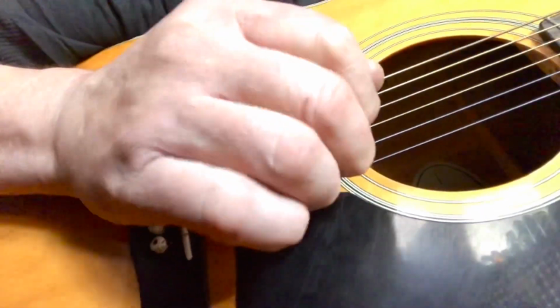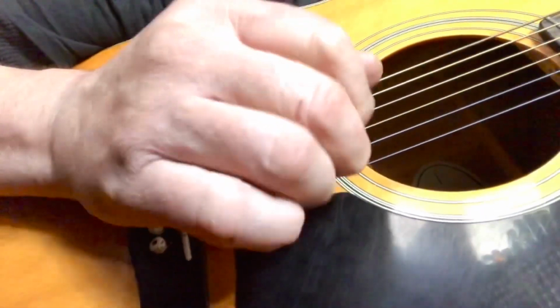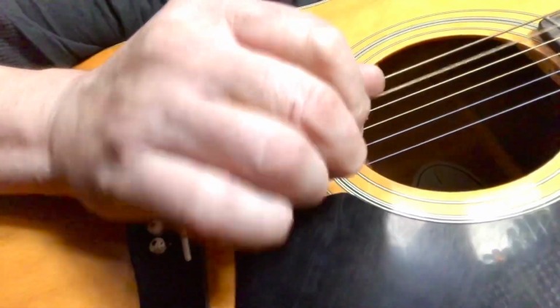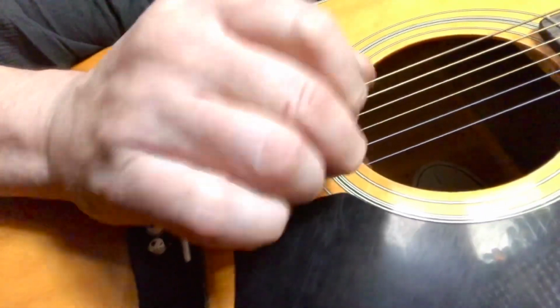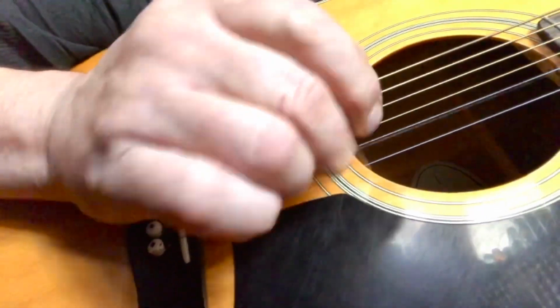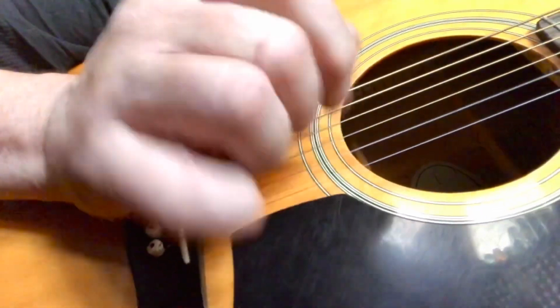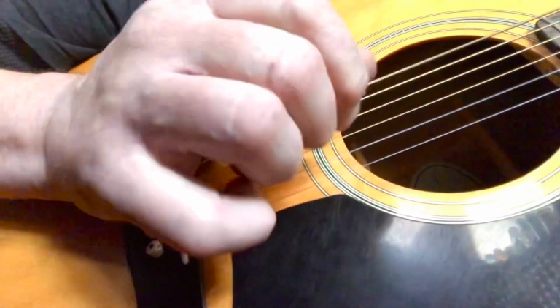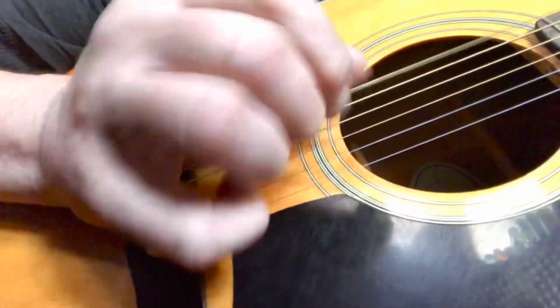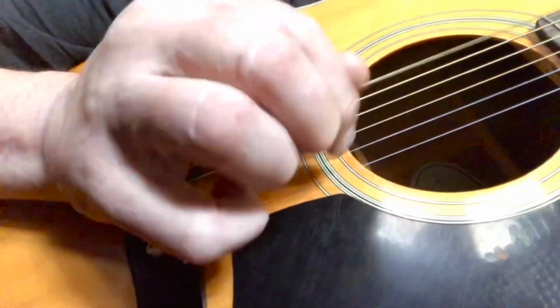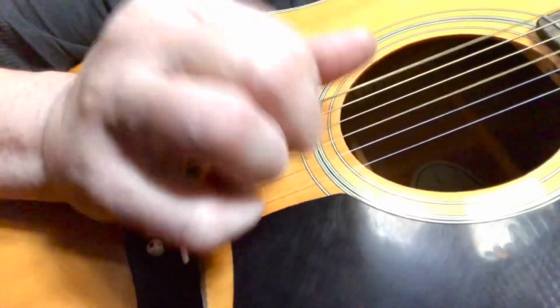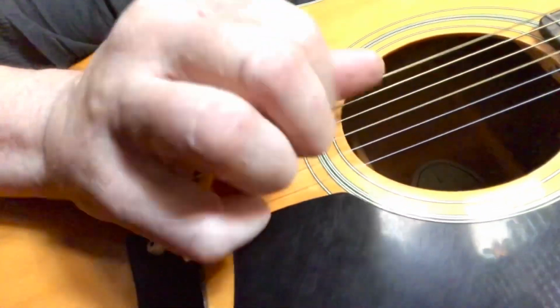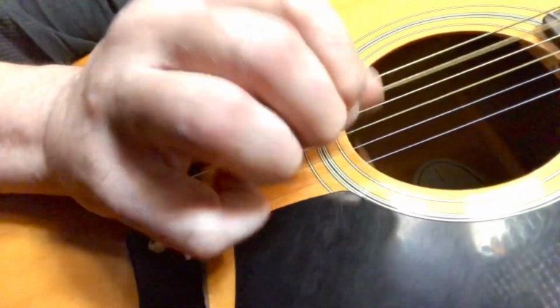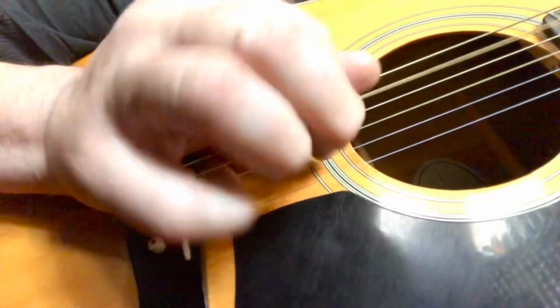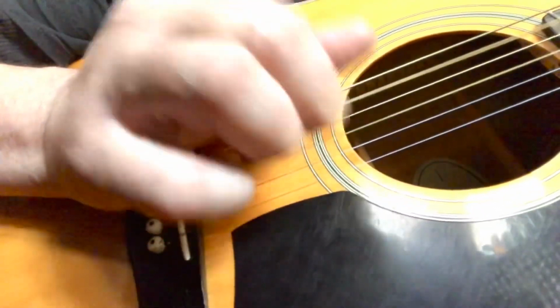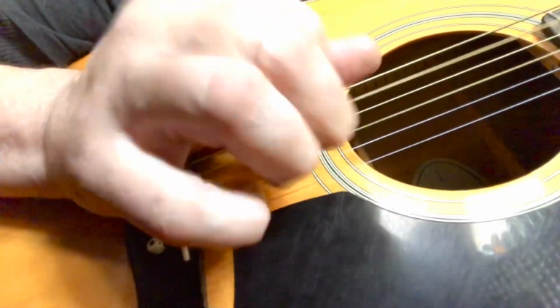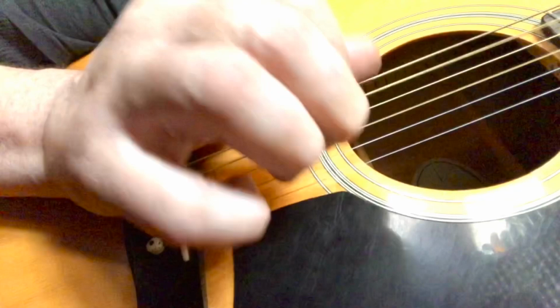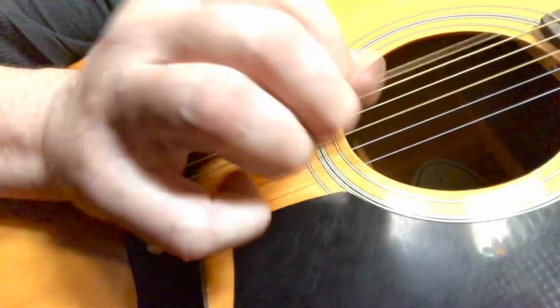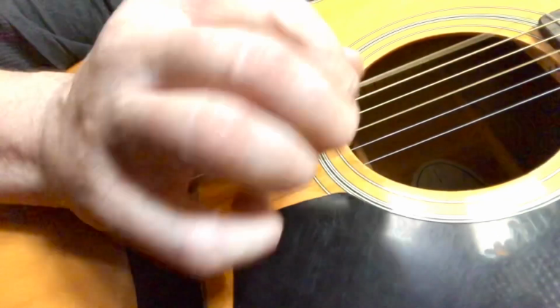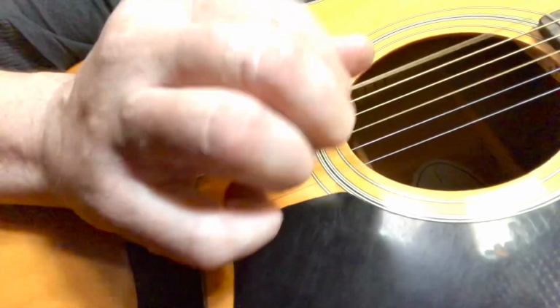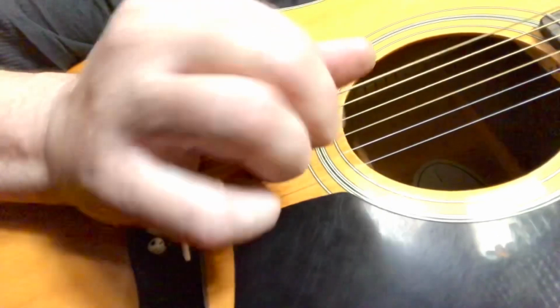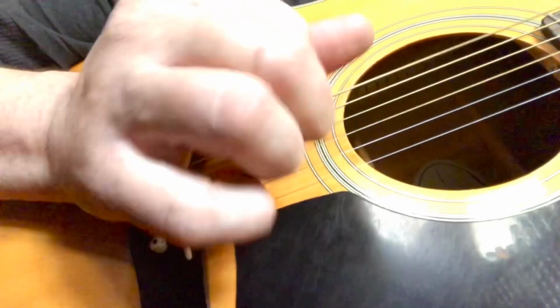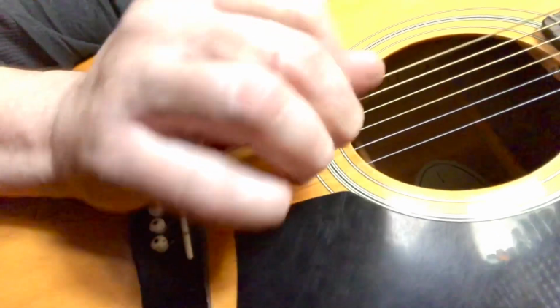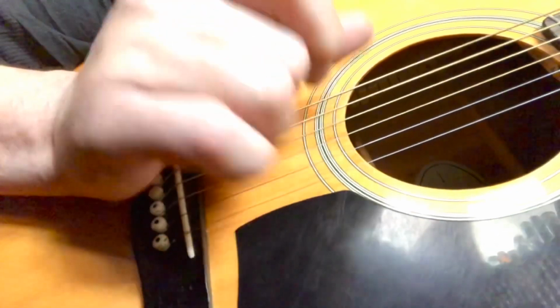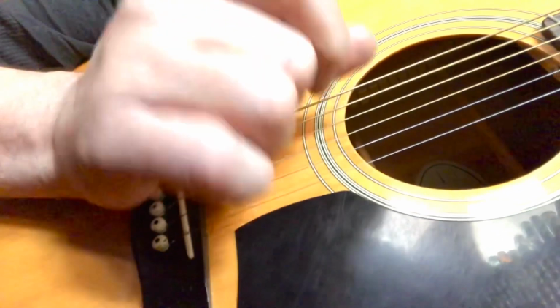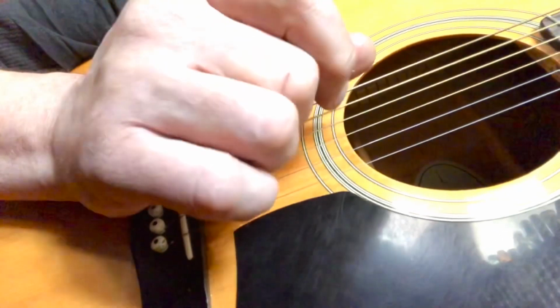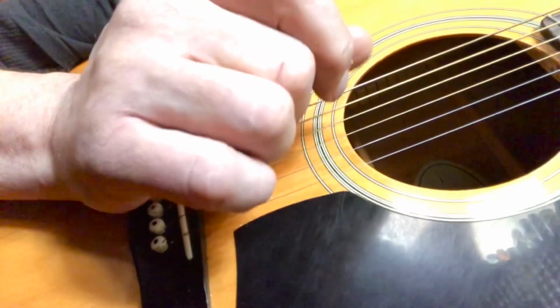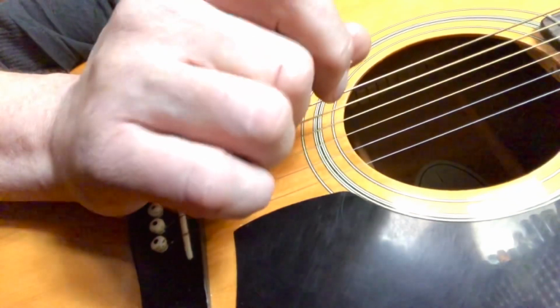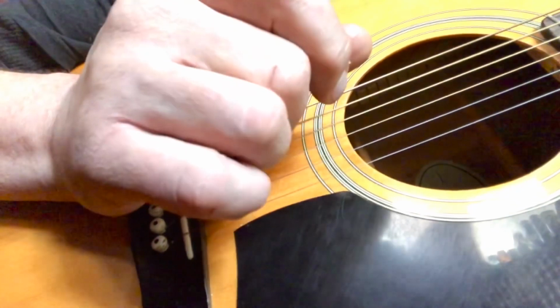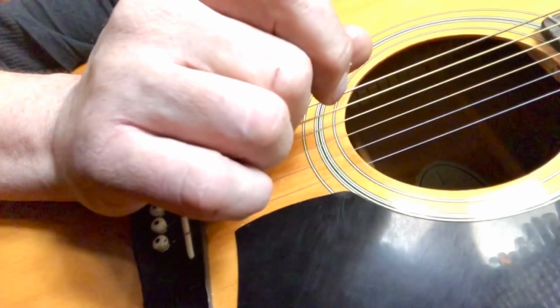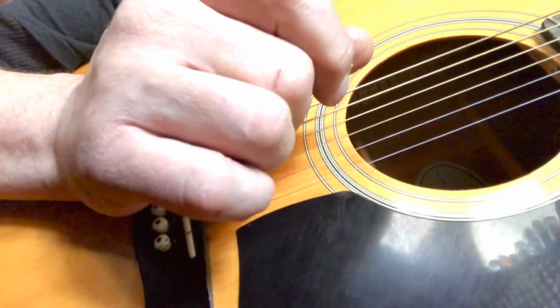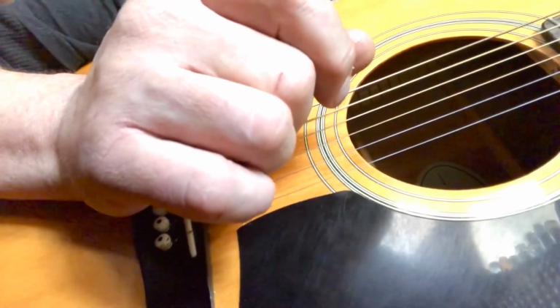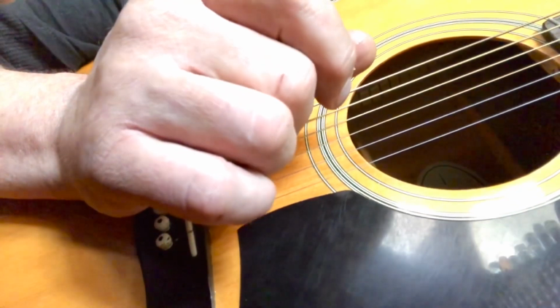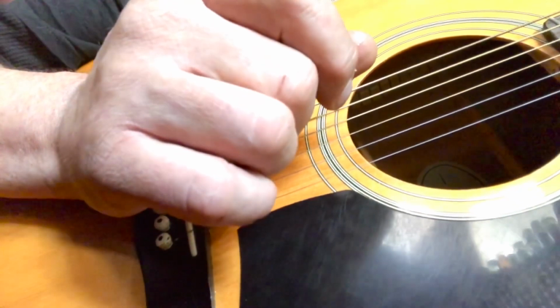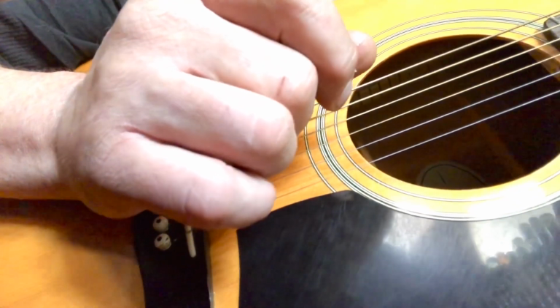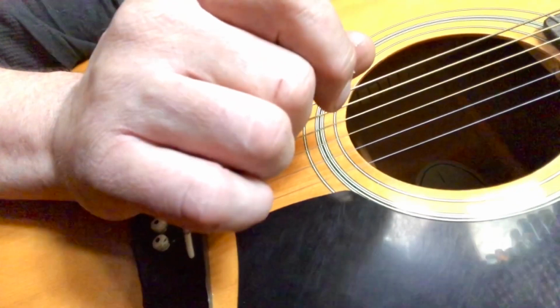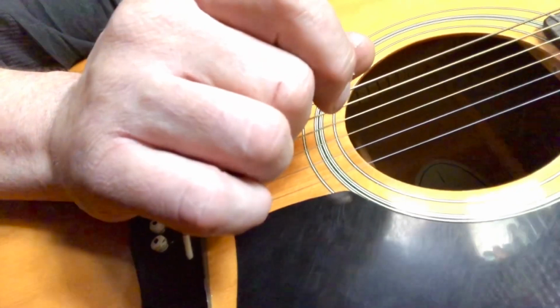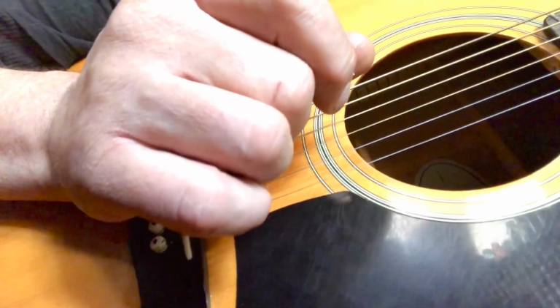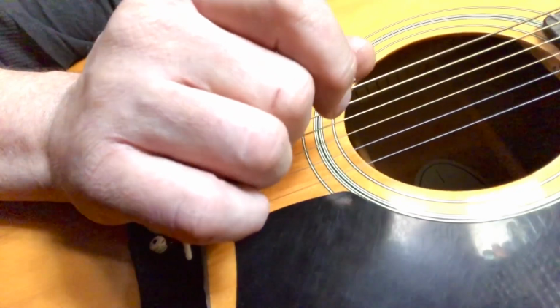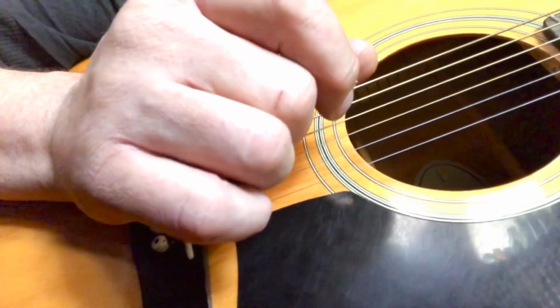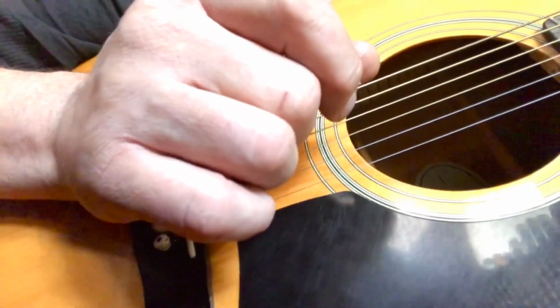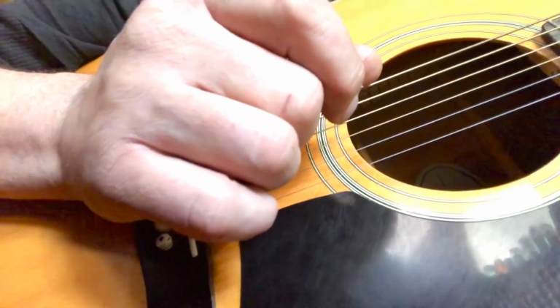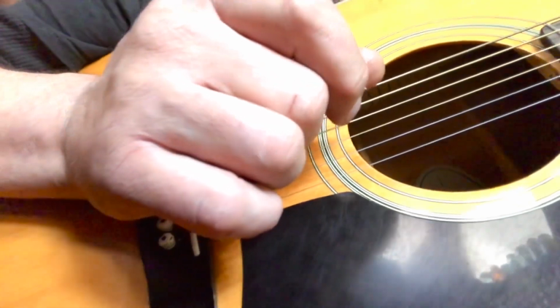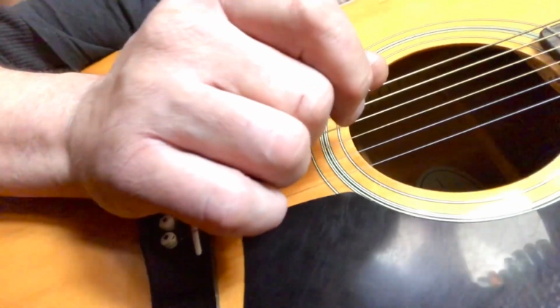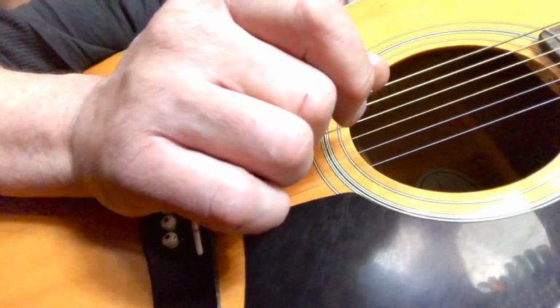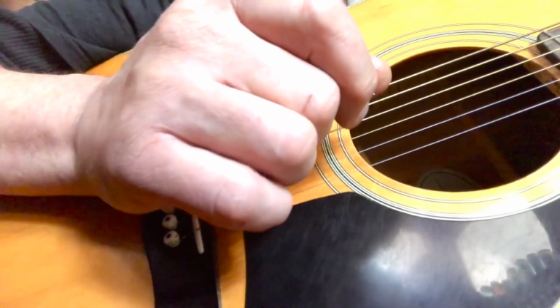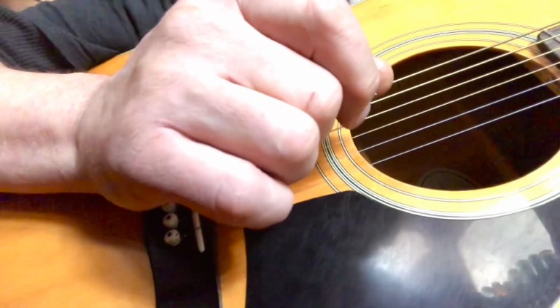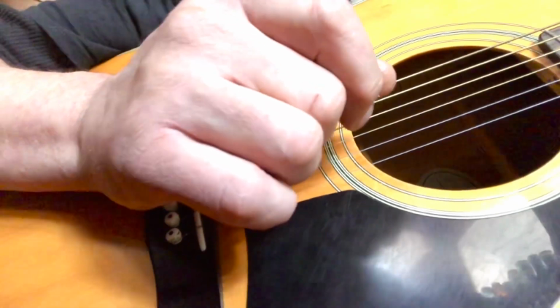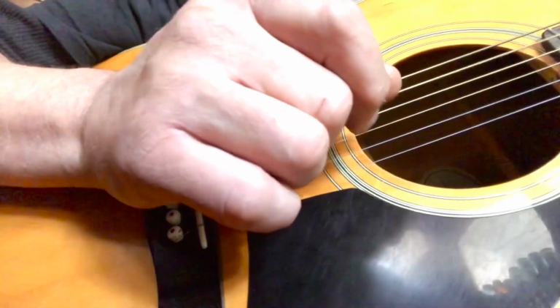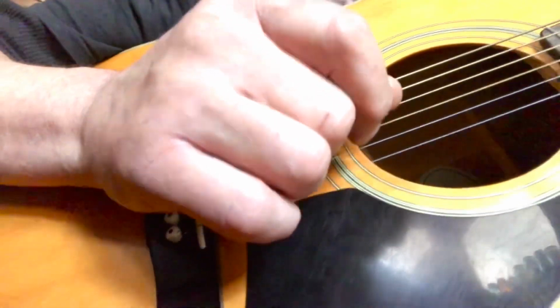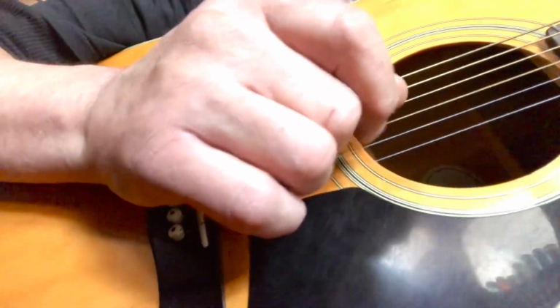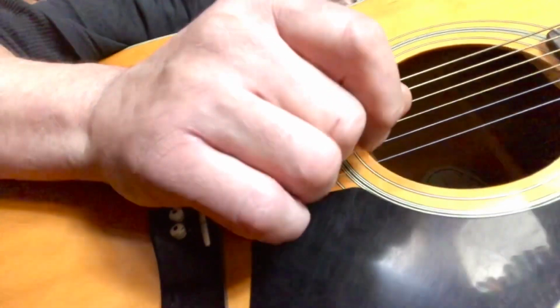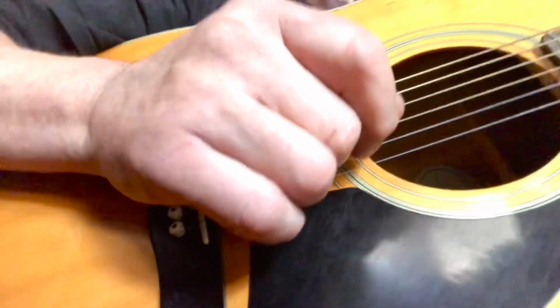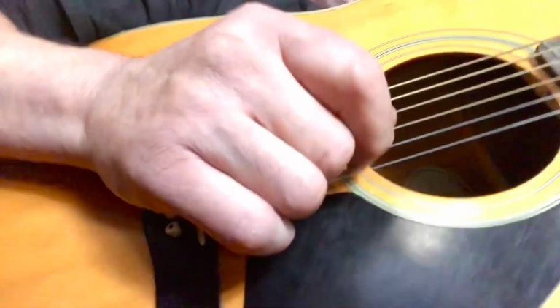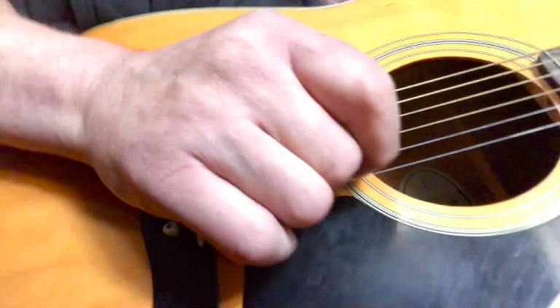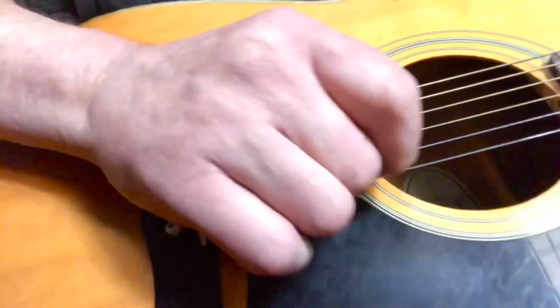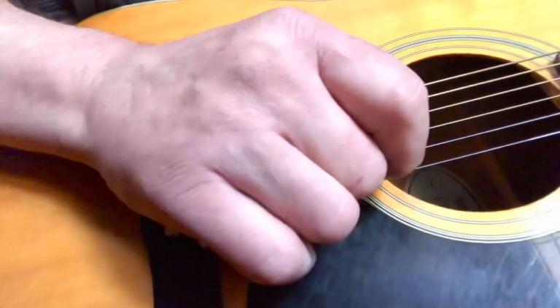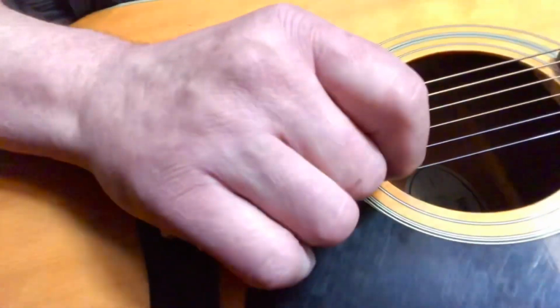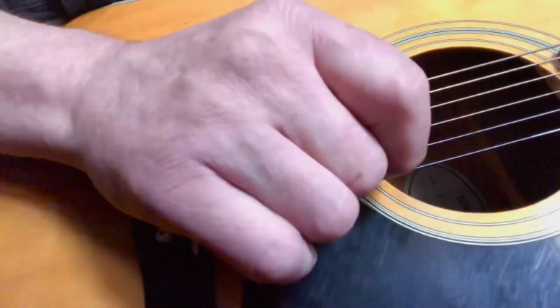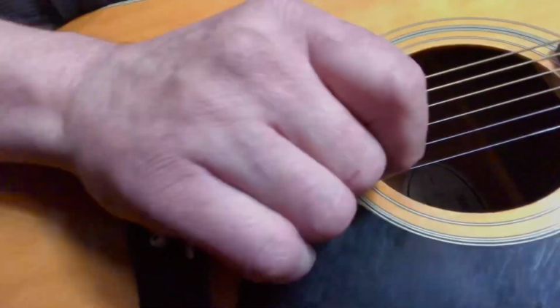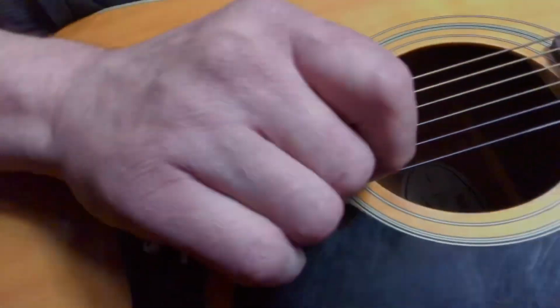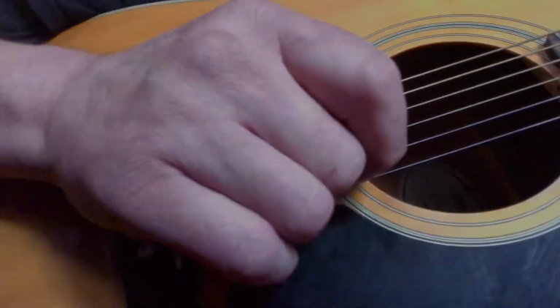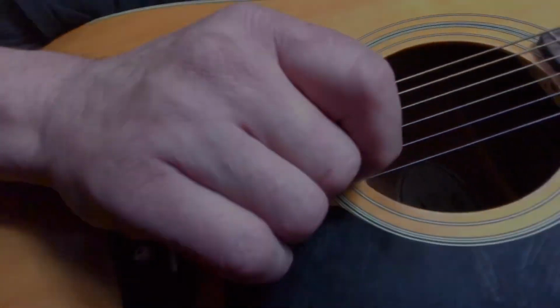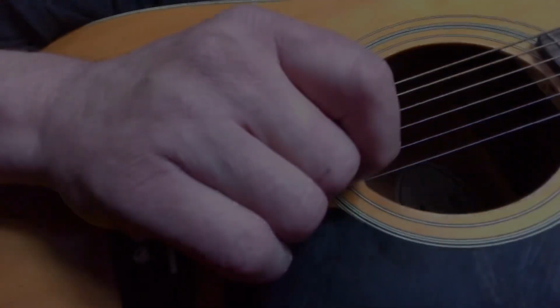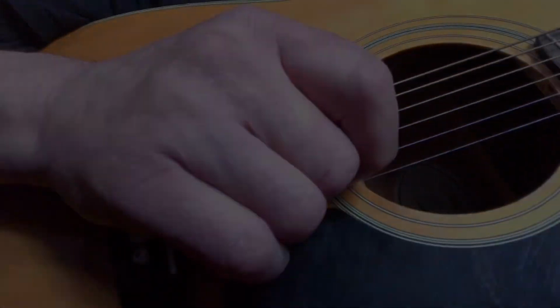So that's how we're going to start this thing out. In part number two, we're going to take it a little bit further.